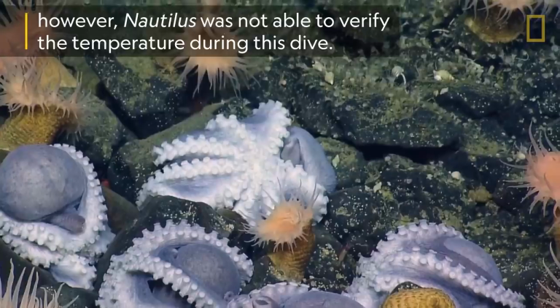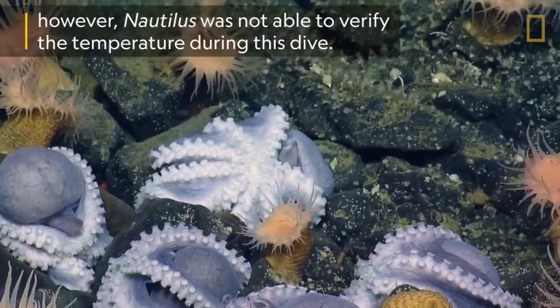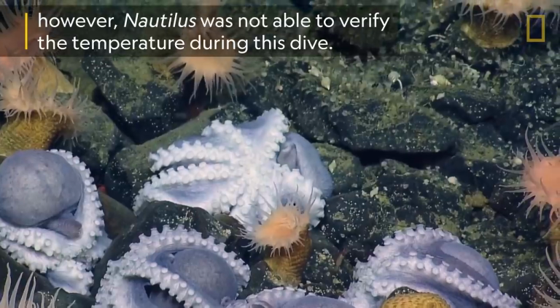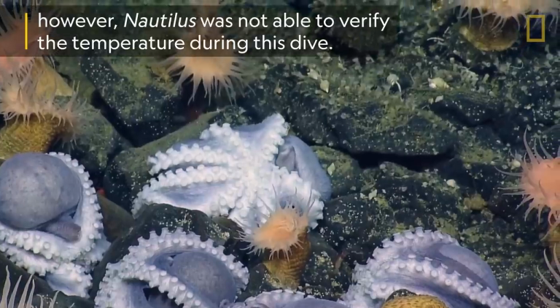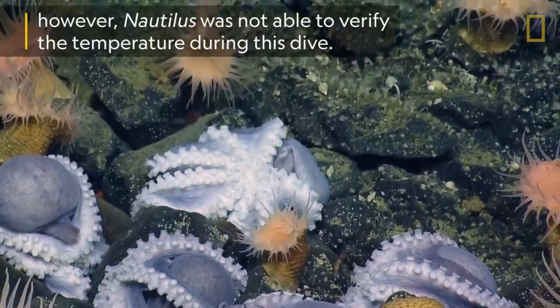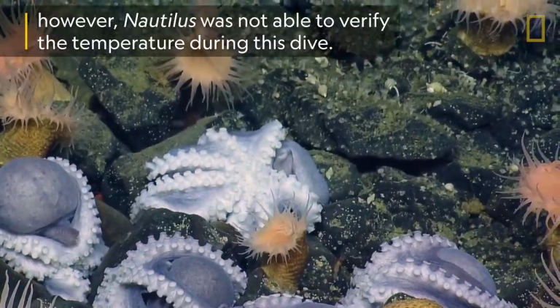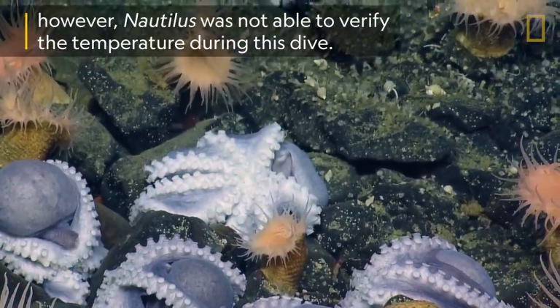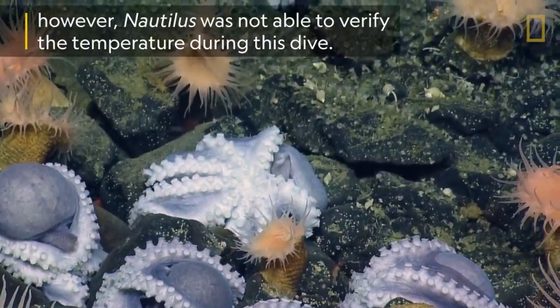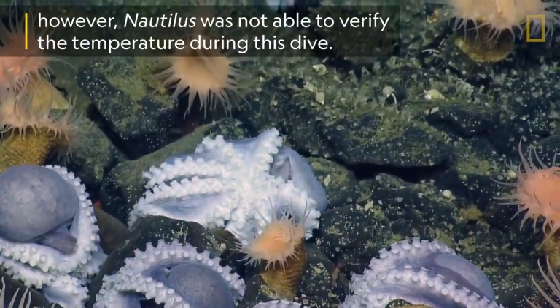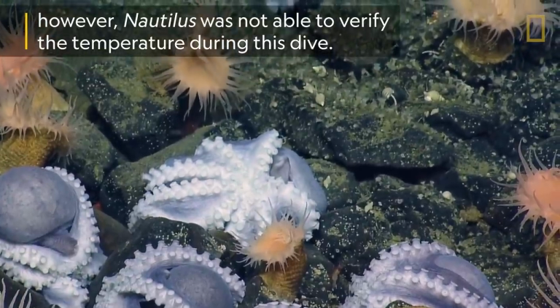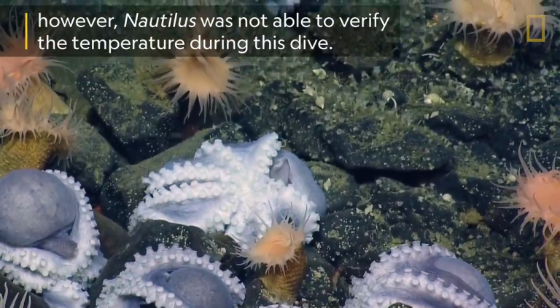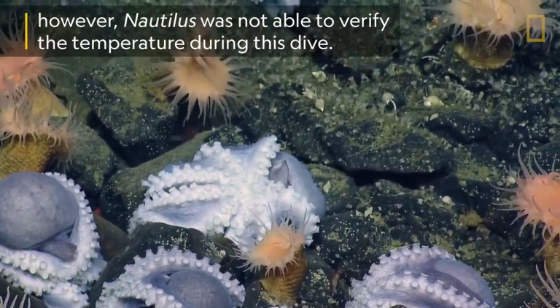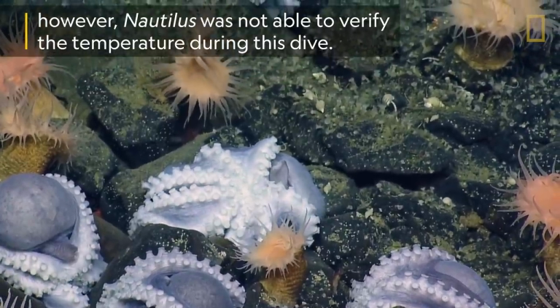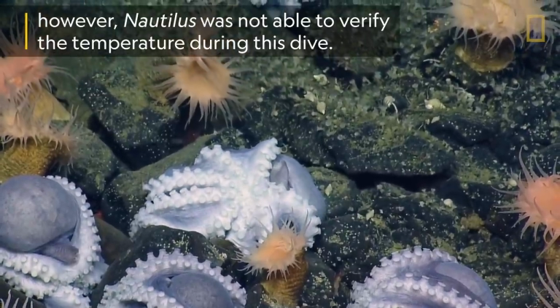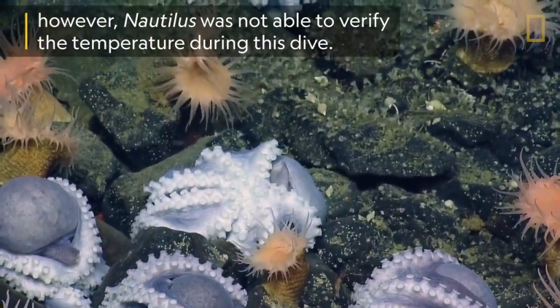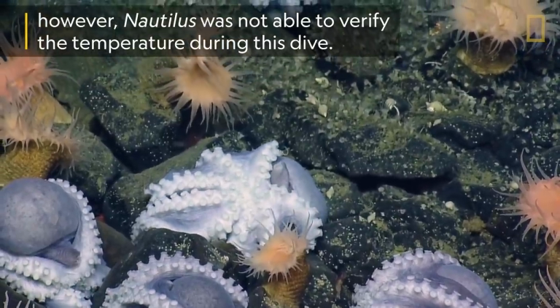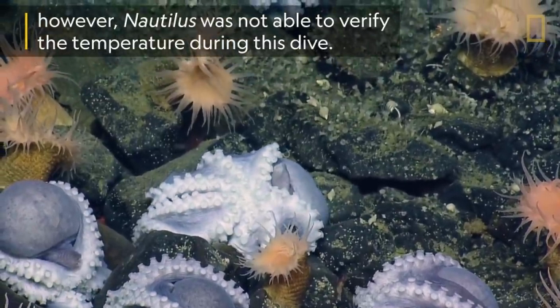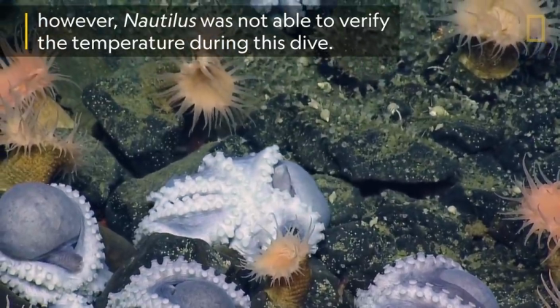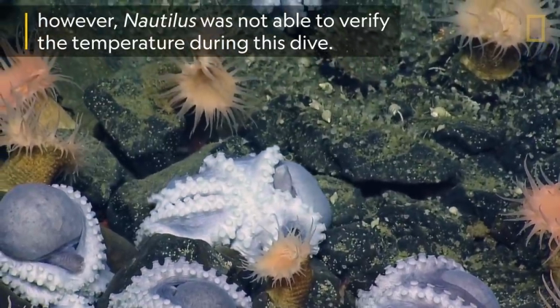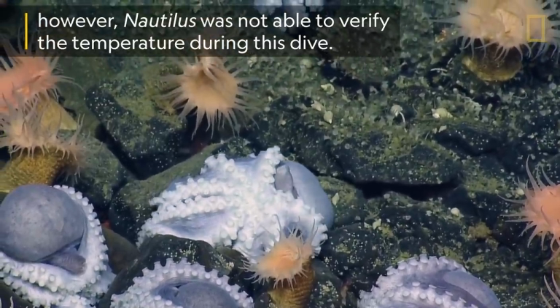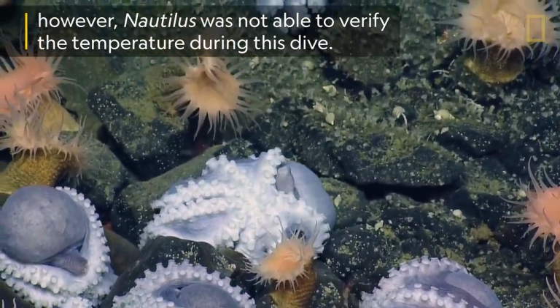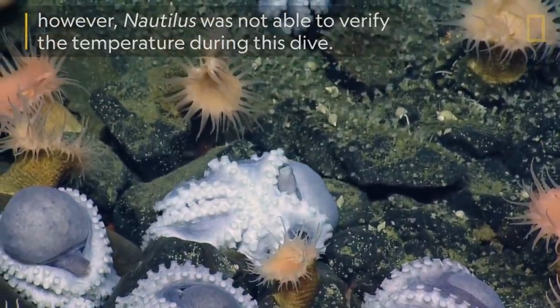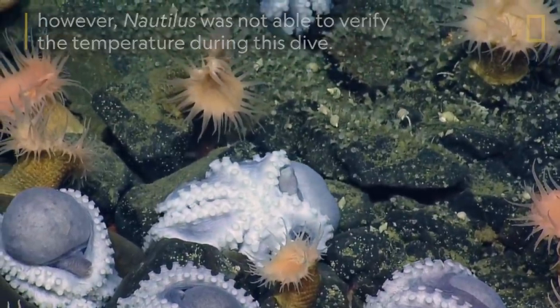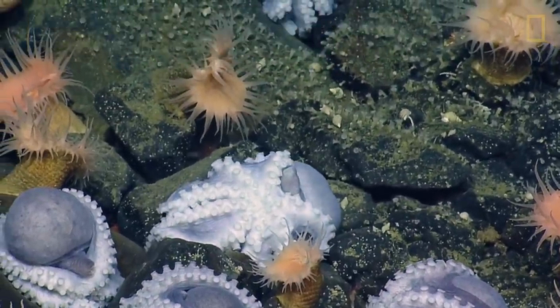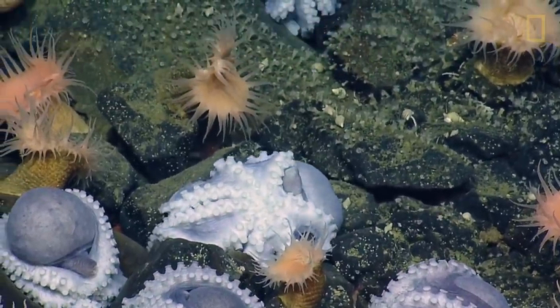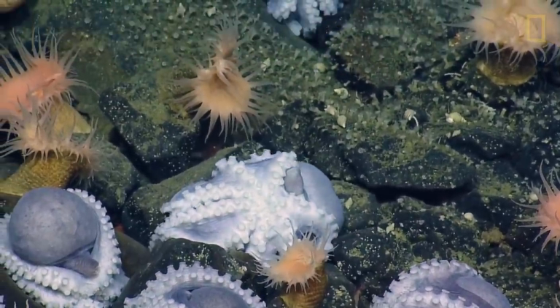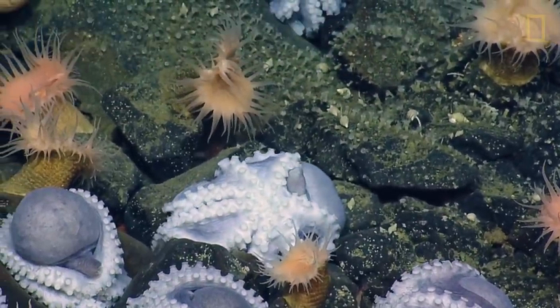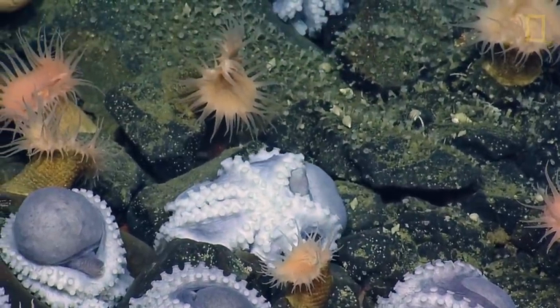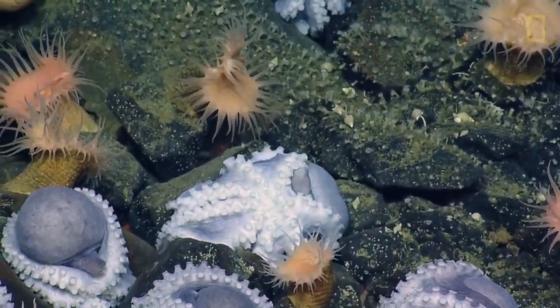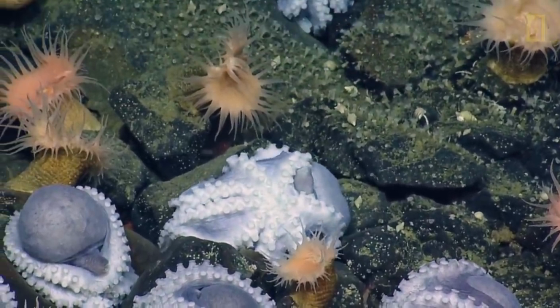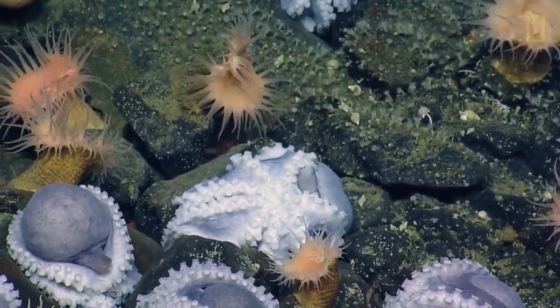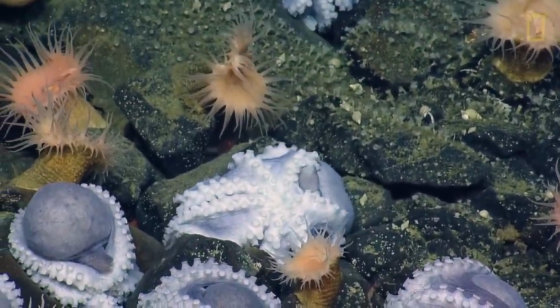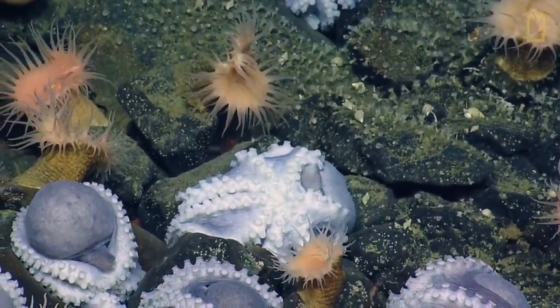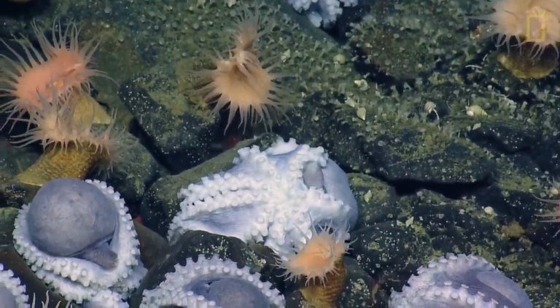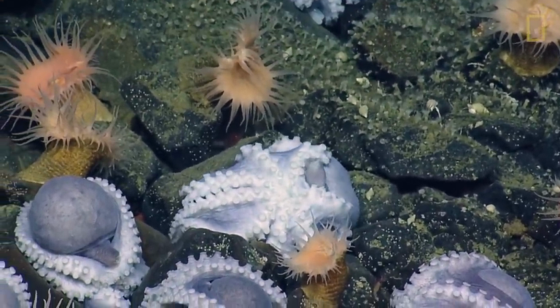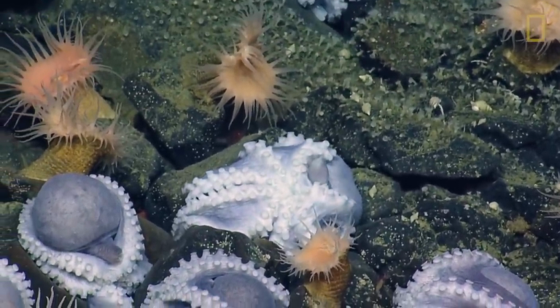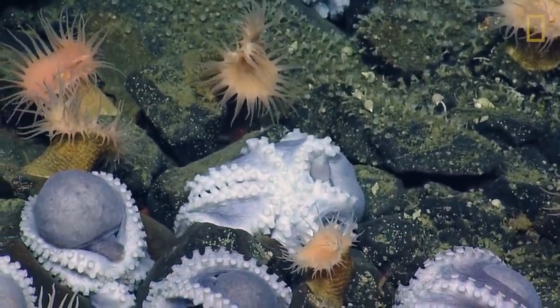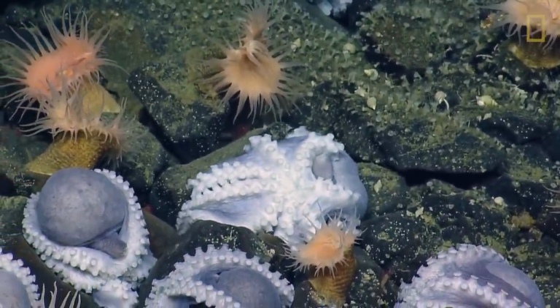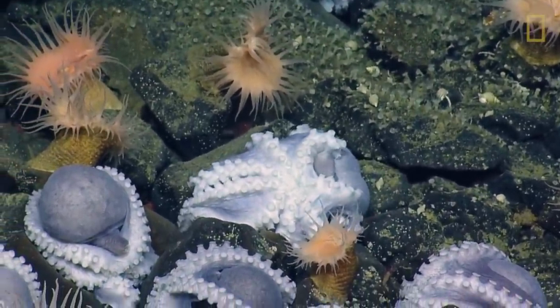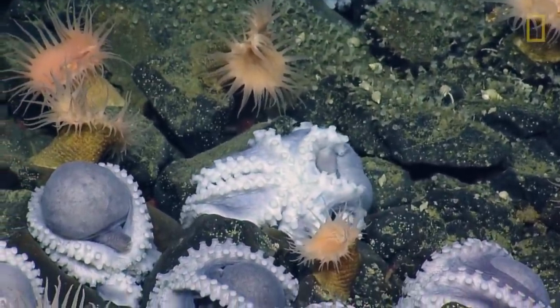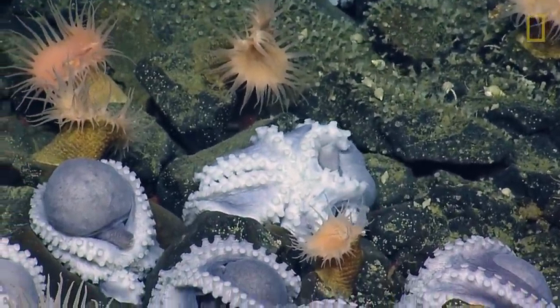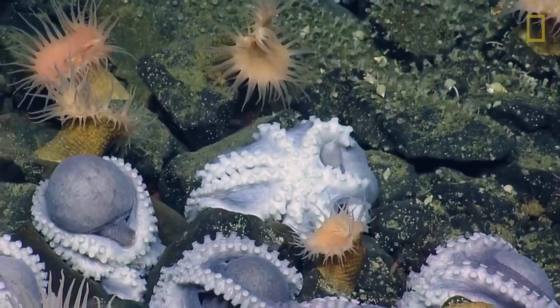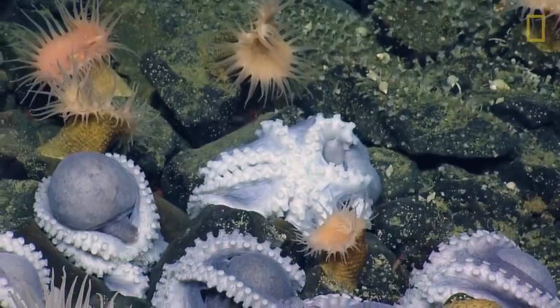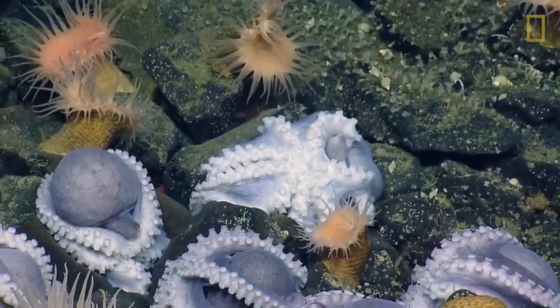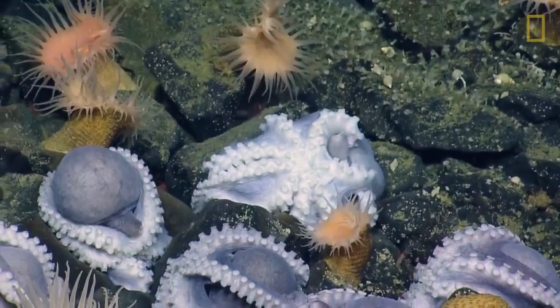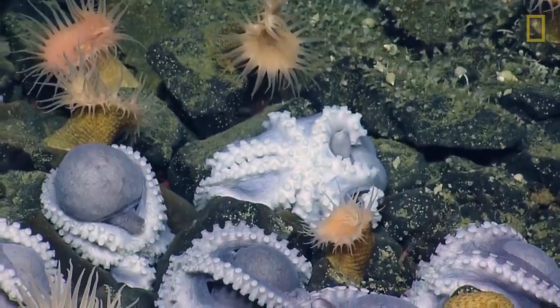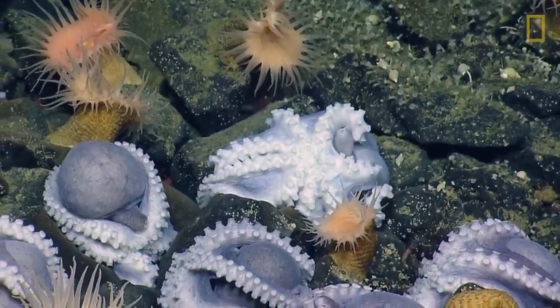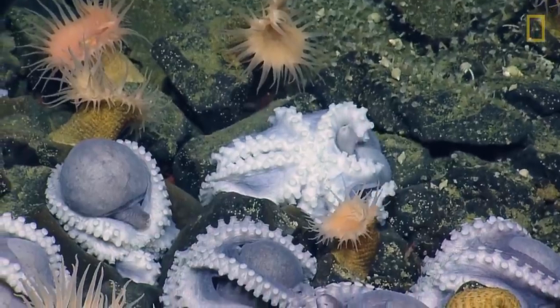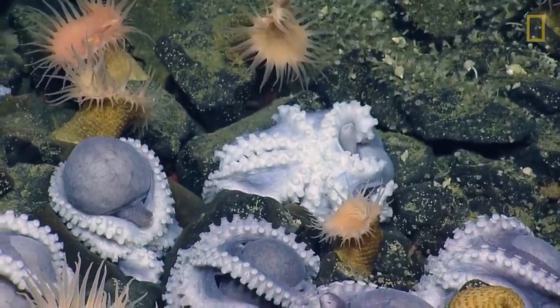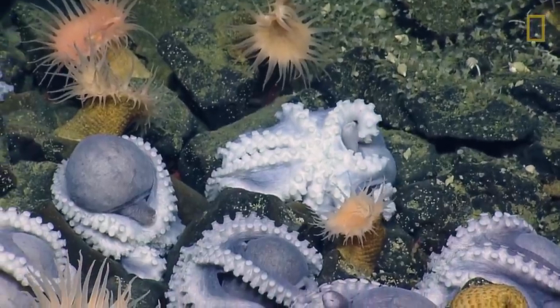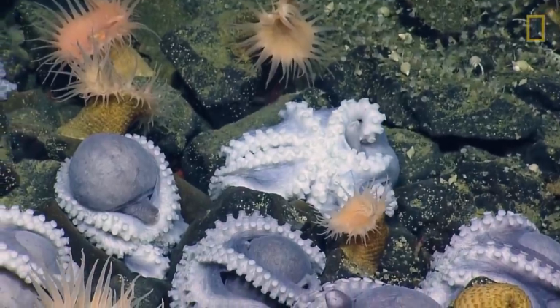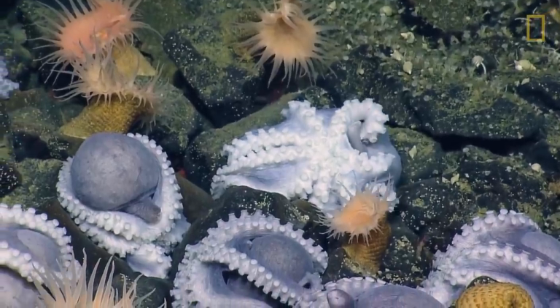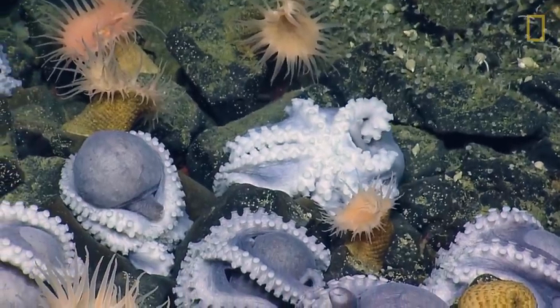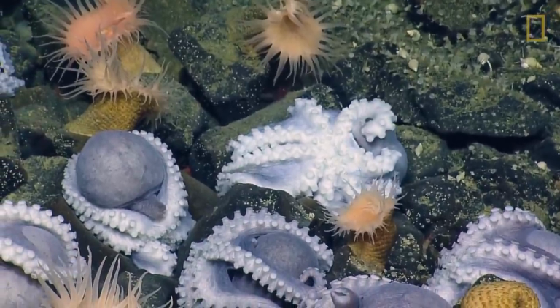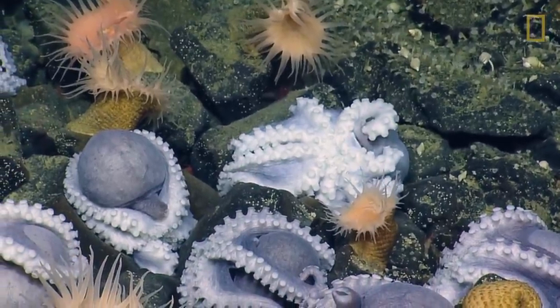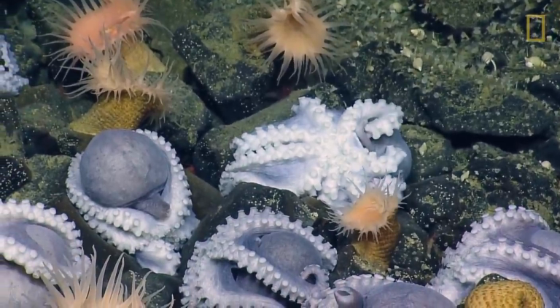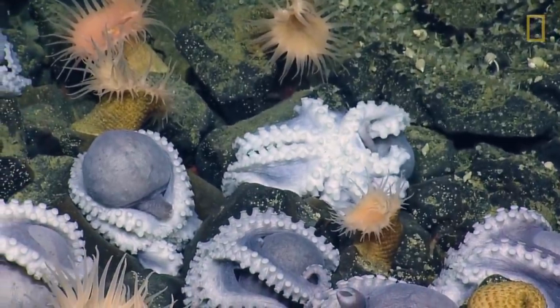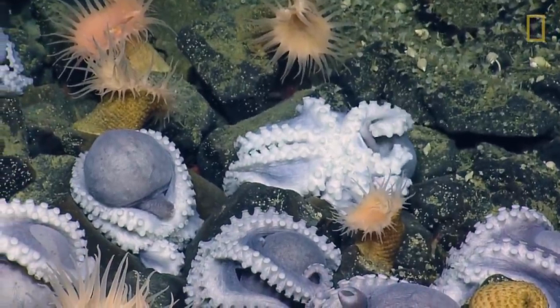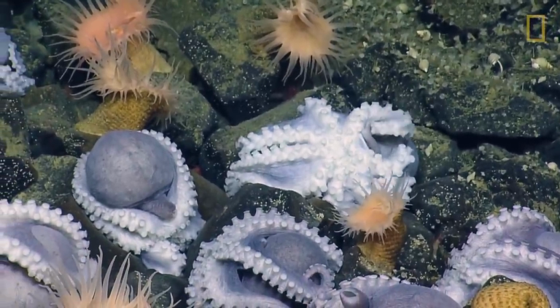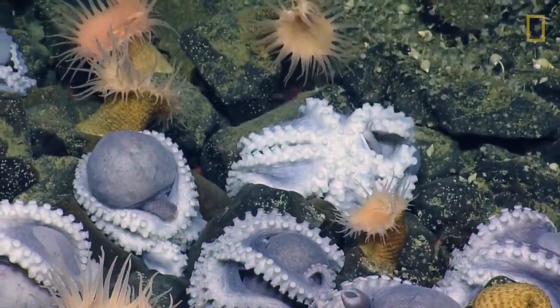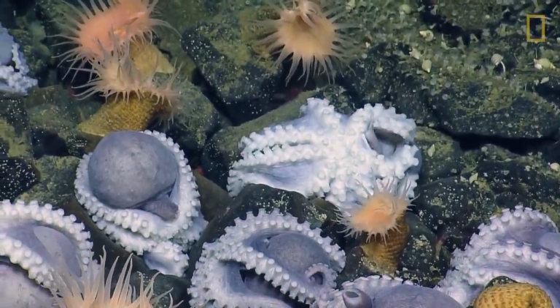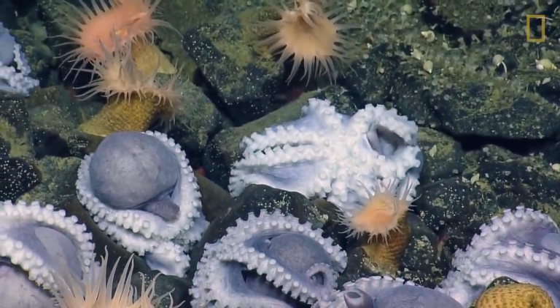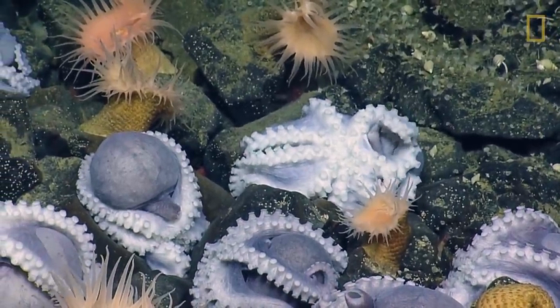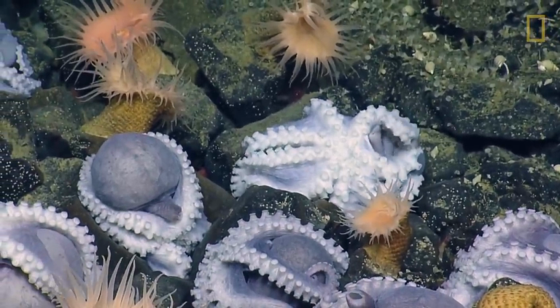That's really, really cool — look at all the anemones on the rocks. Yeah, and more gastropods, tons of gastropods.